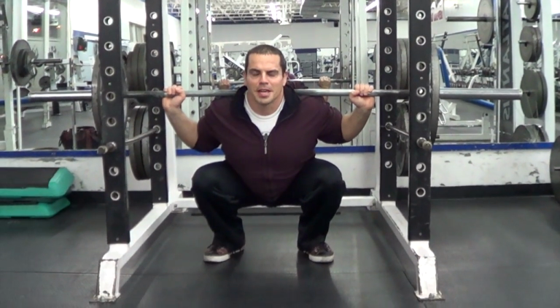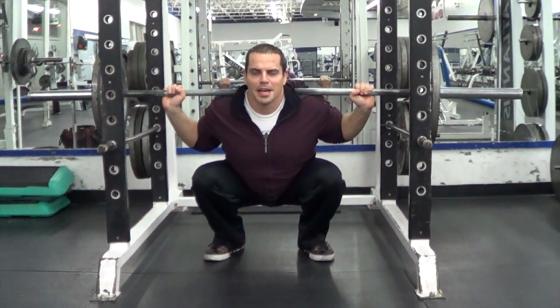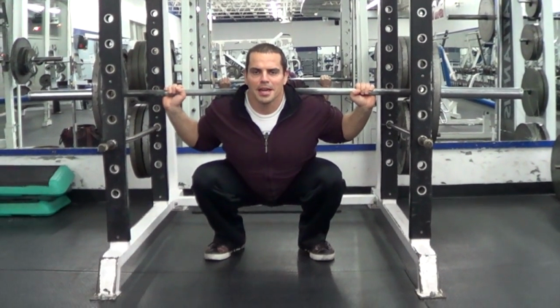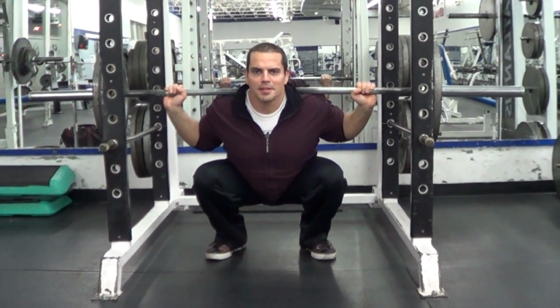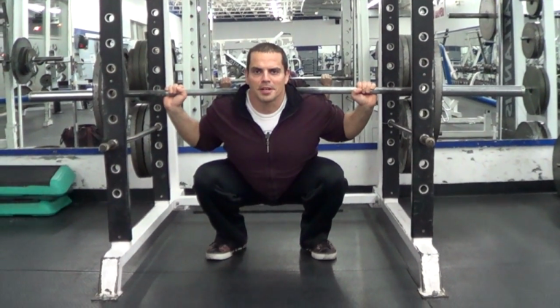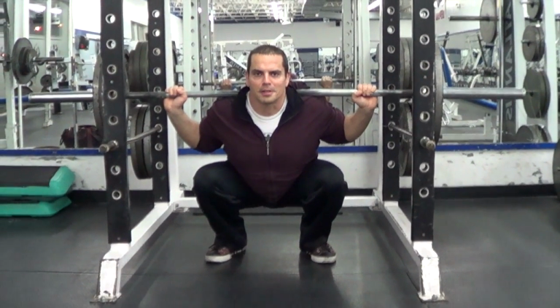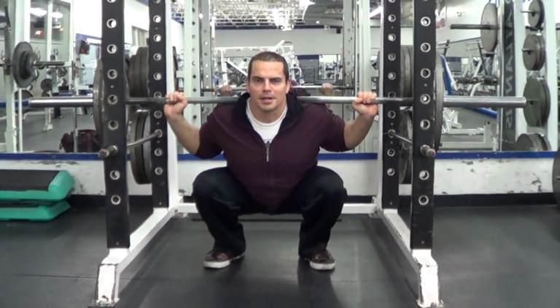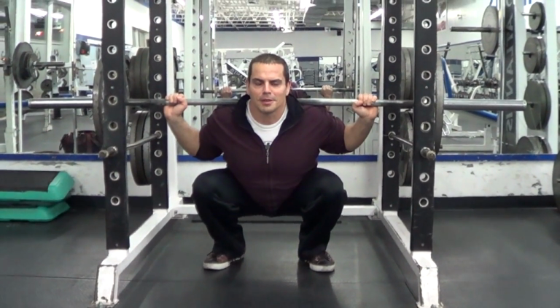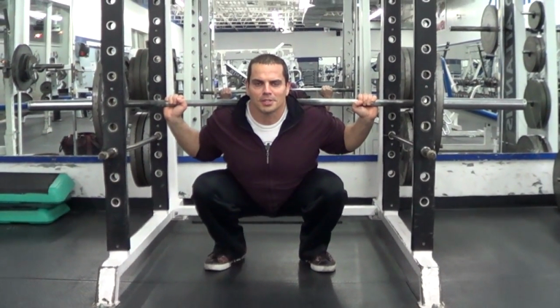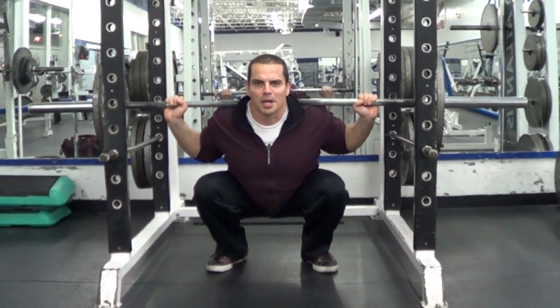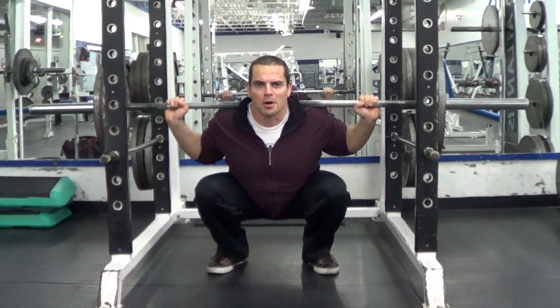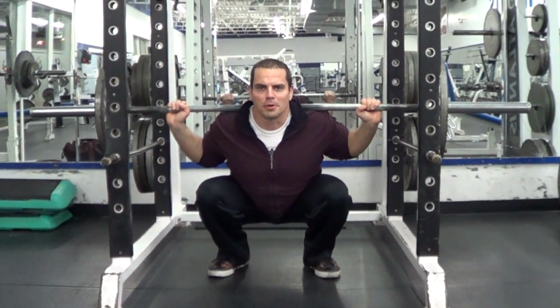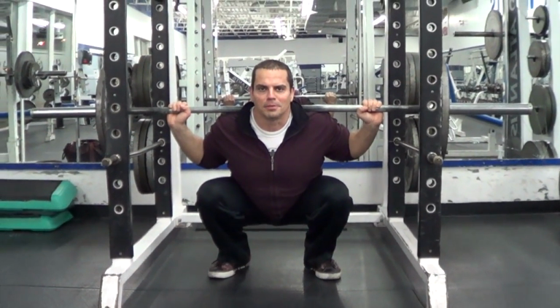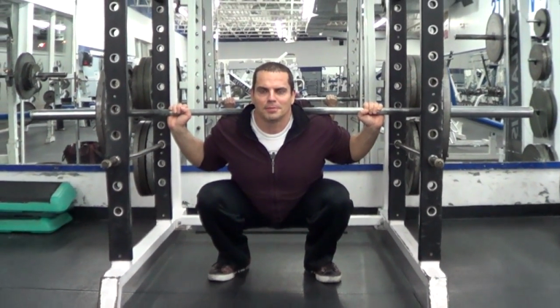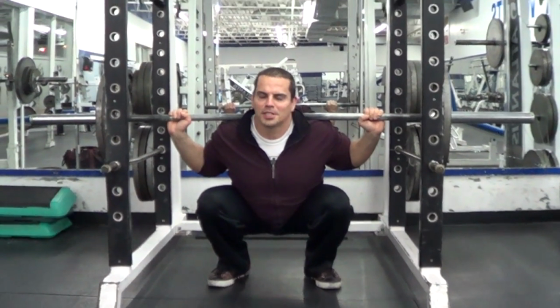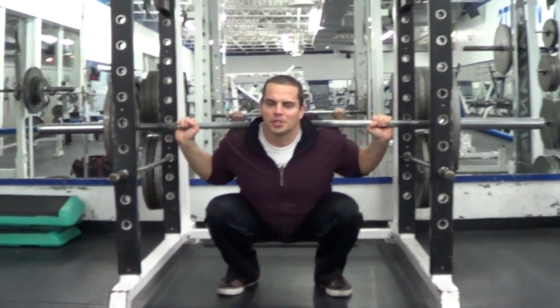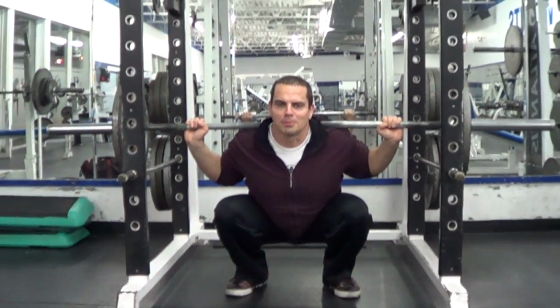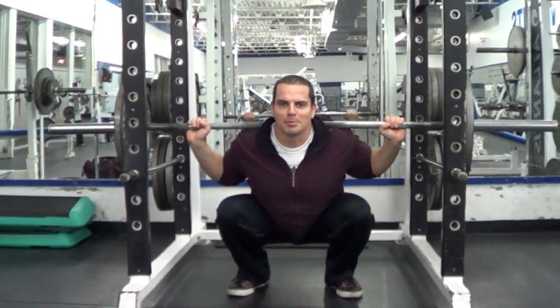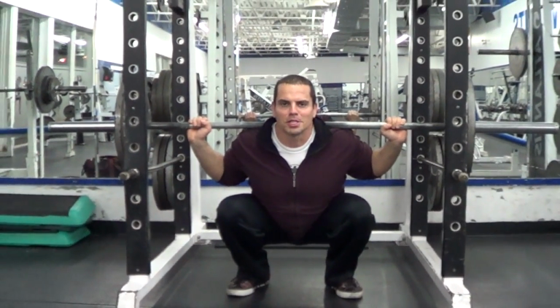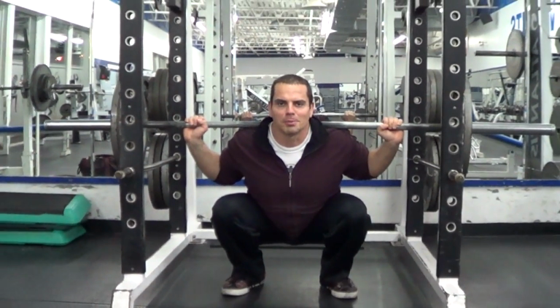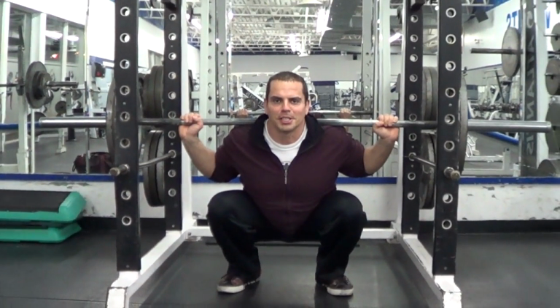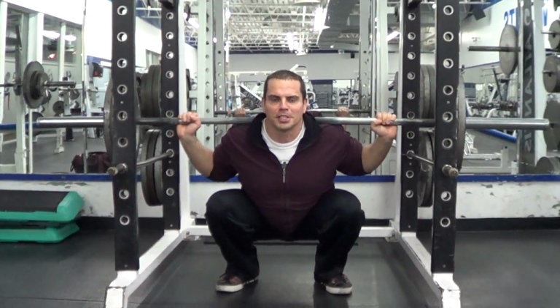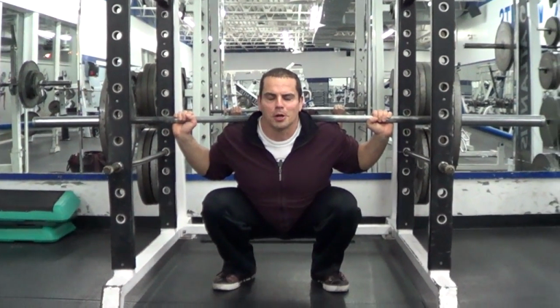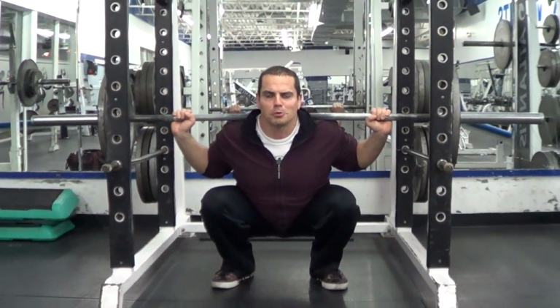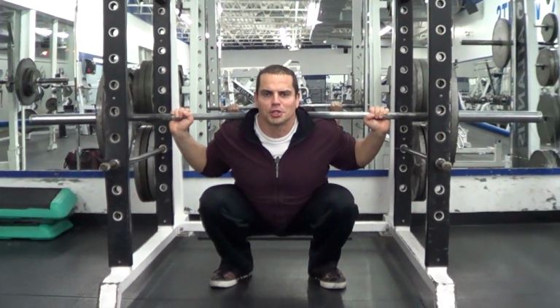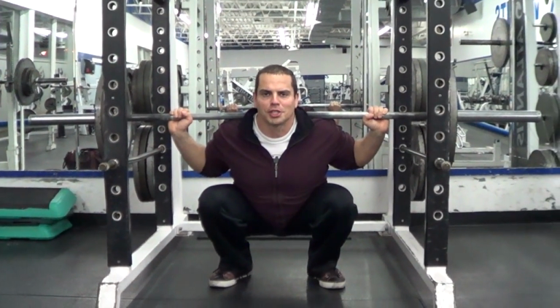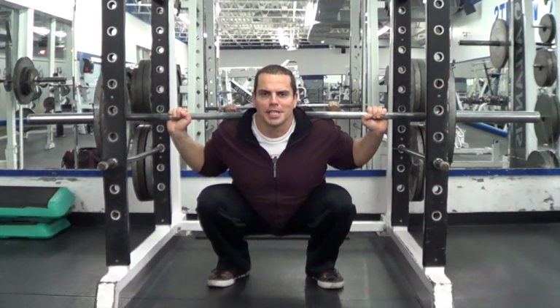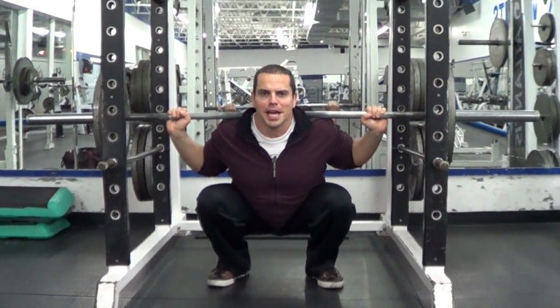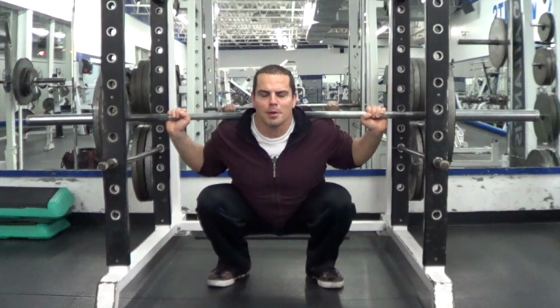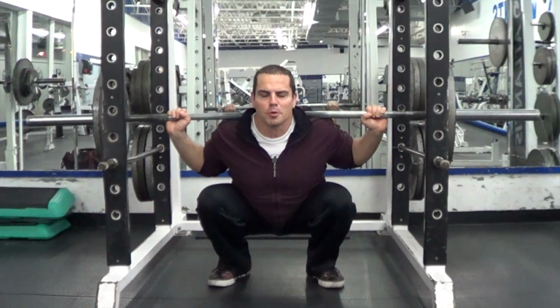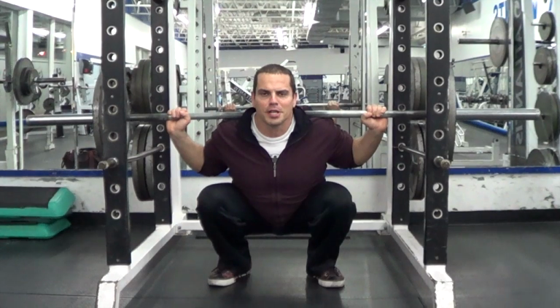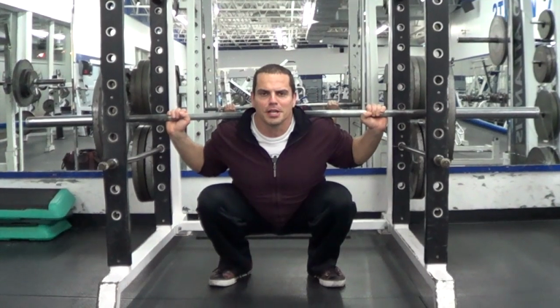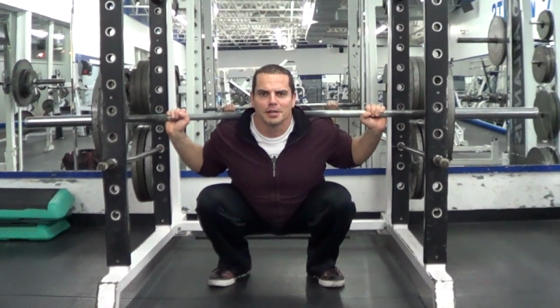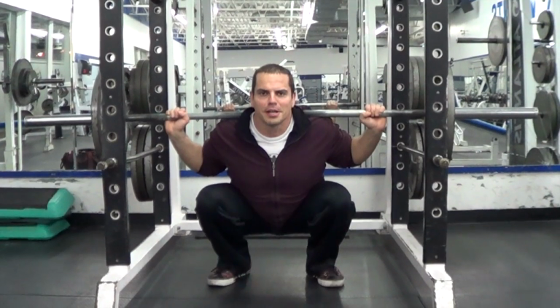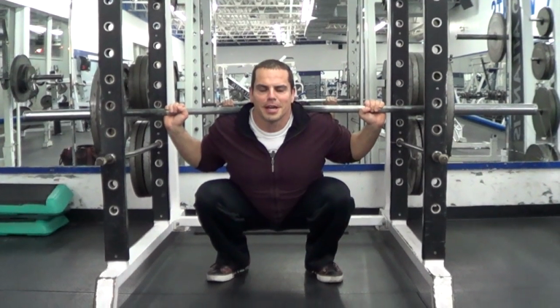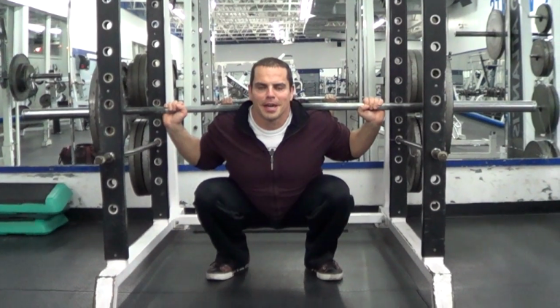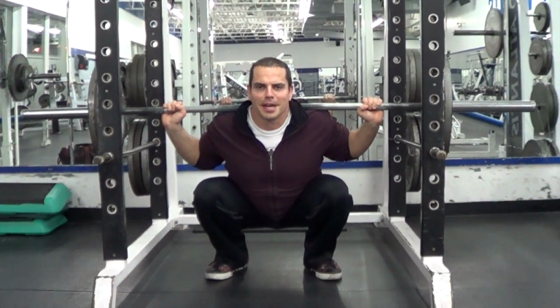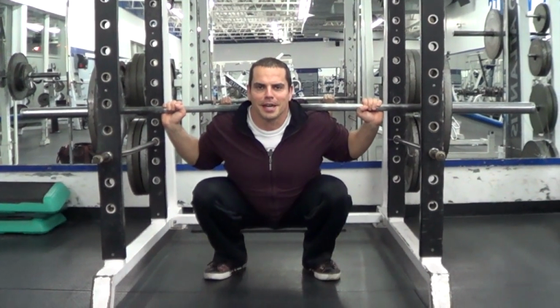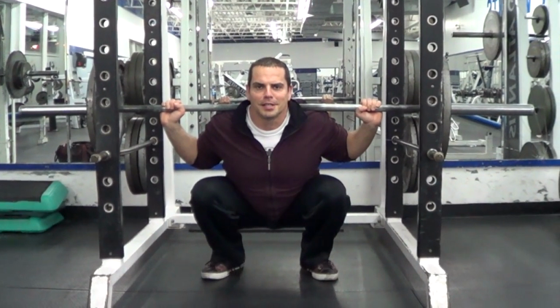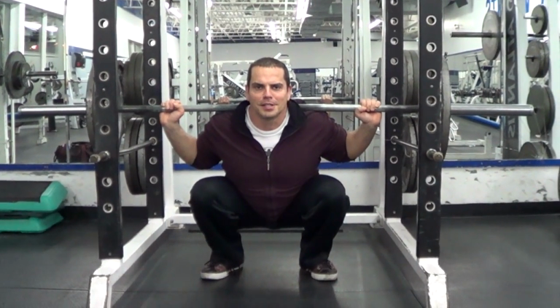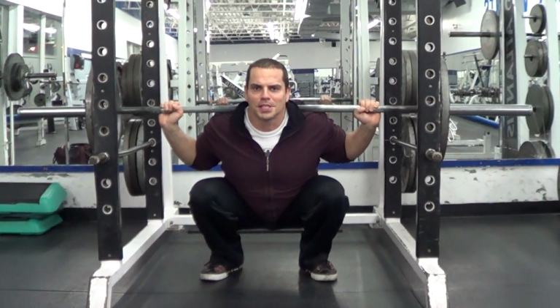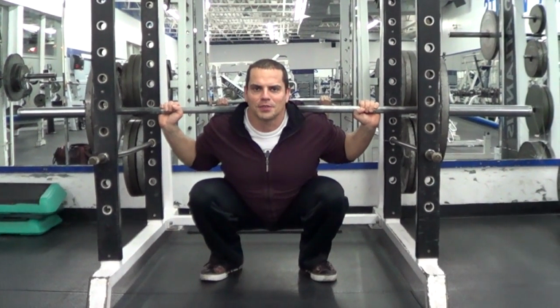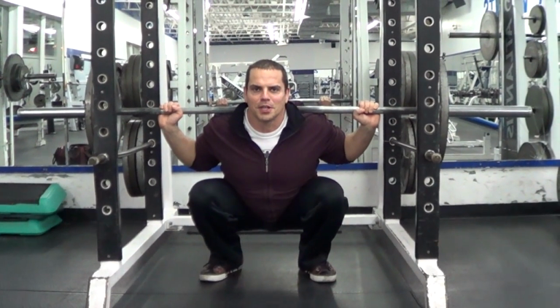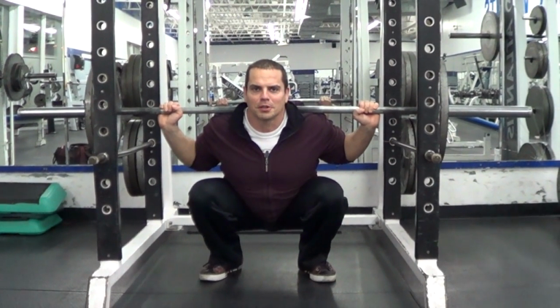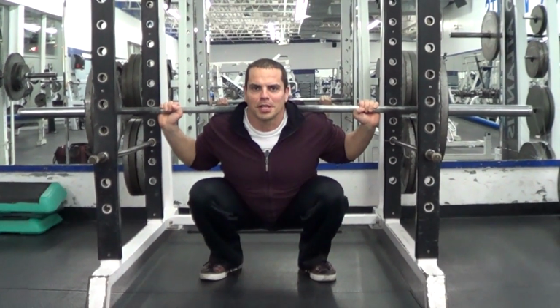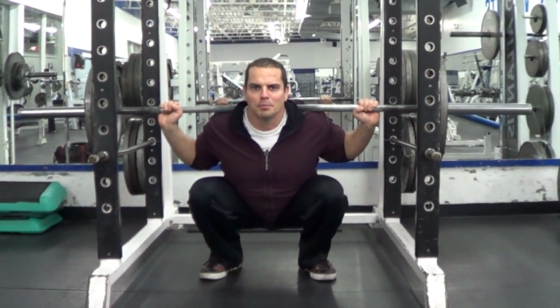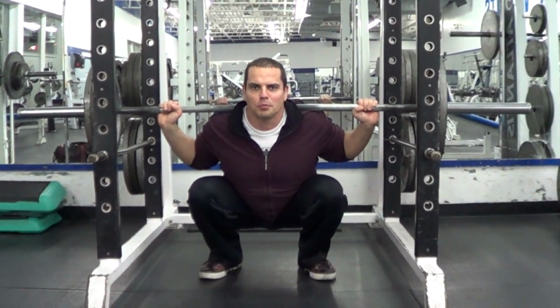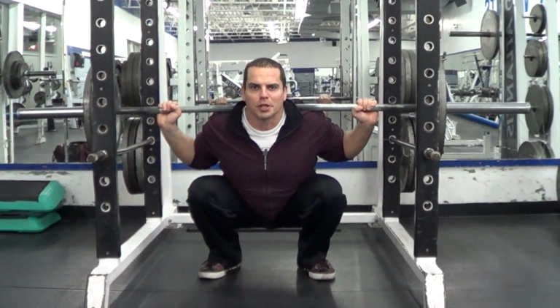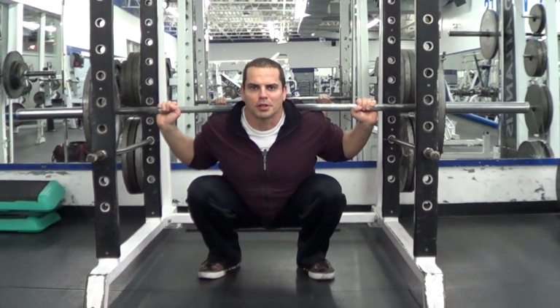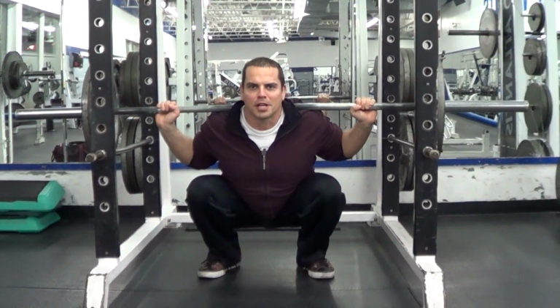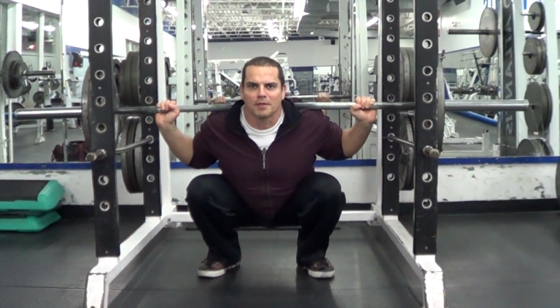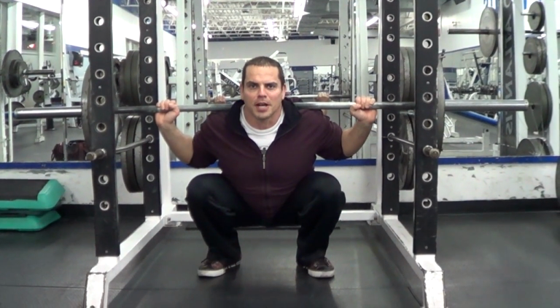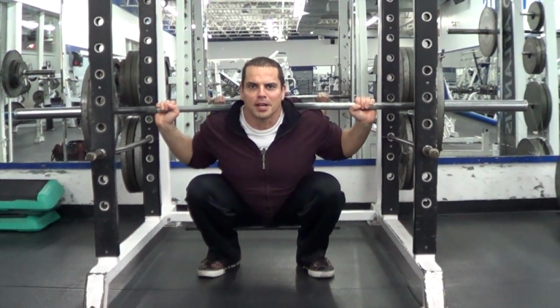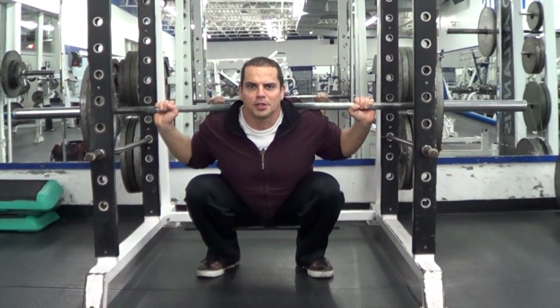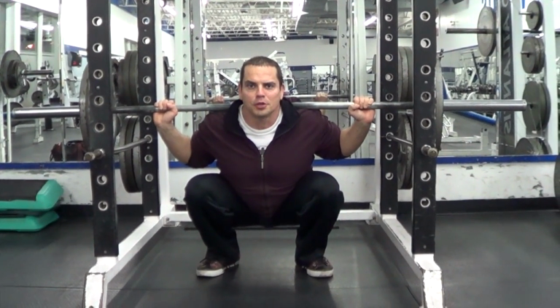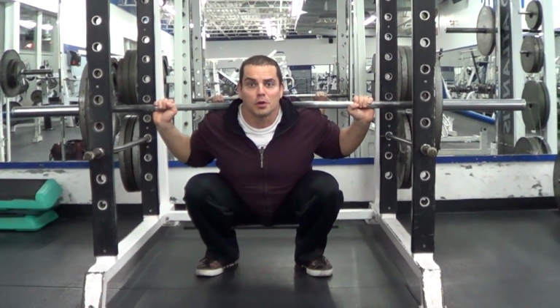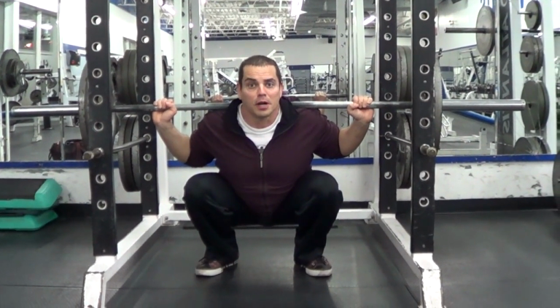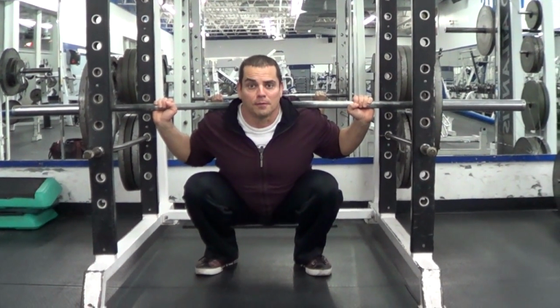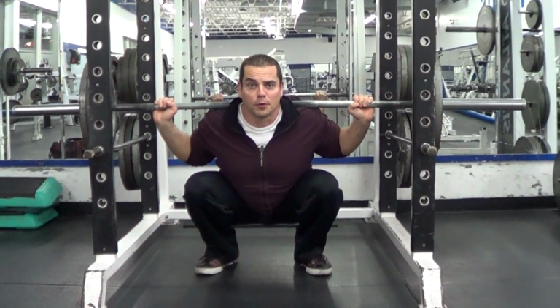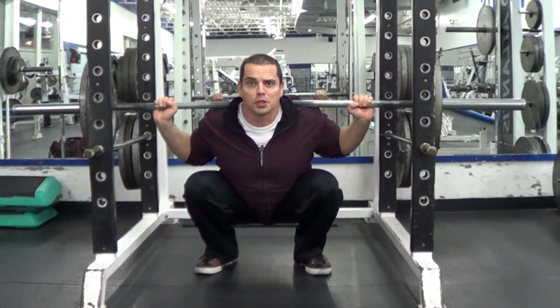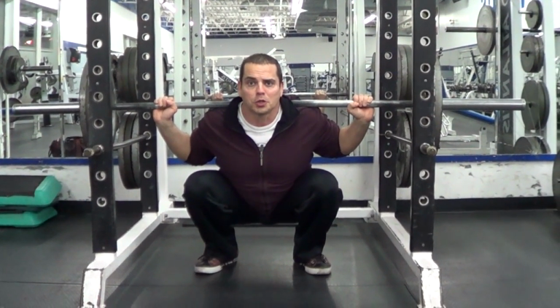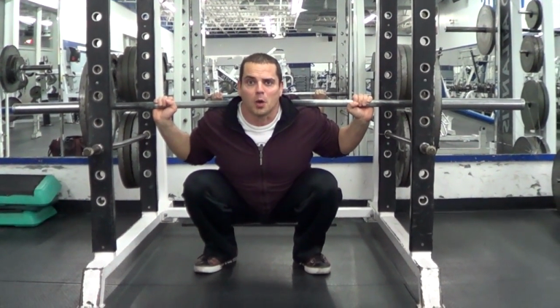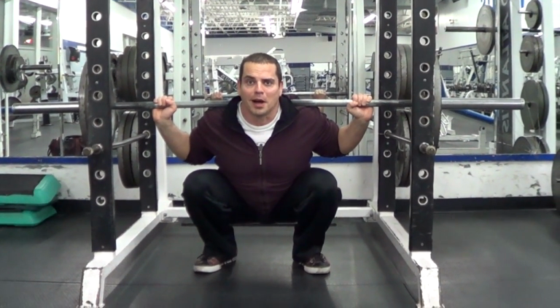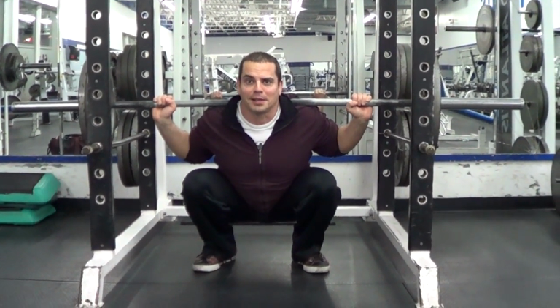Hey there, how's it going? It's your muscle building coach, Lee Hayward here, and in this video clip we're going to cover how to do a full squat.